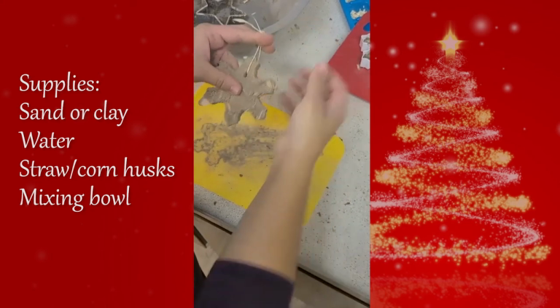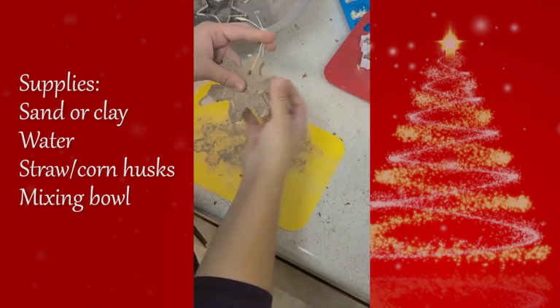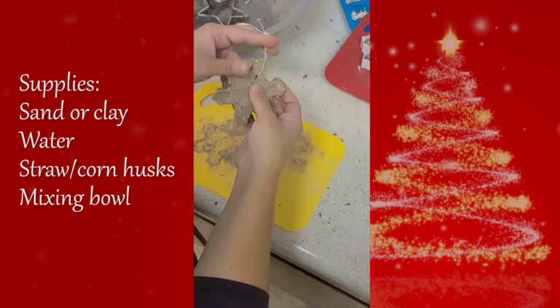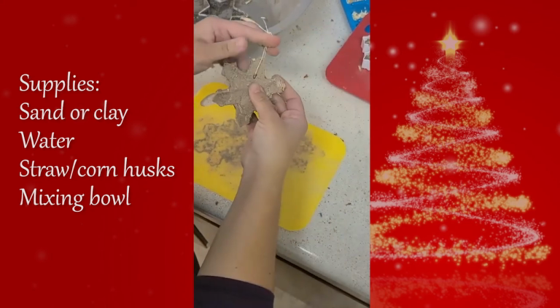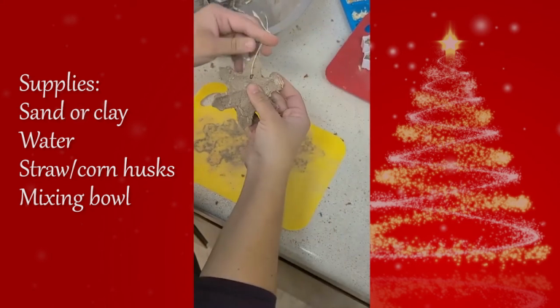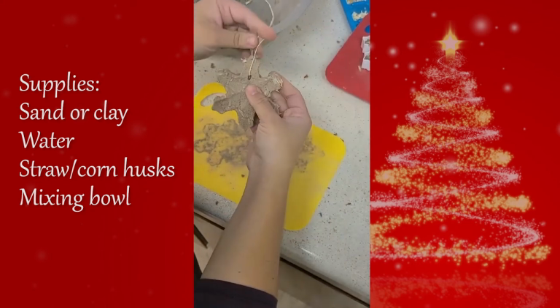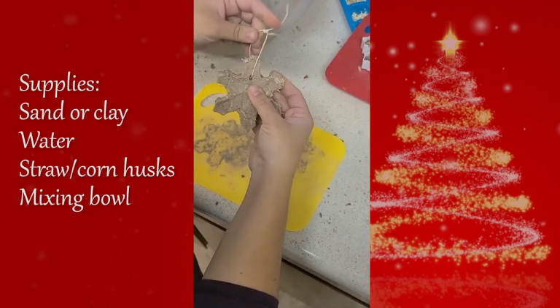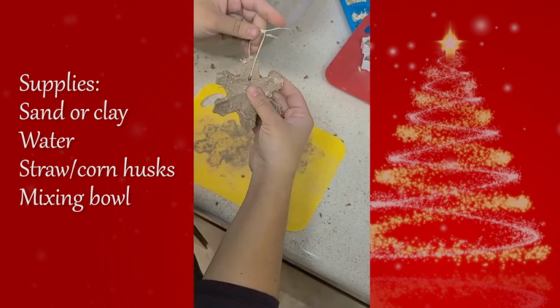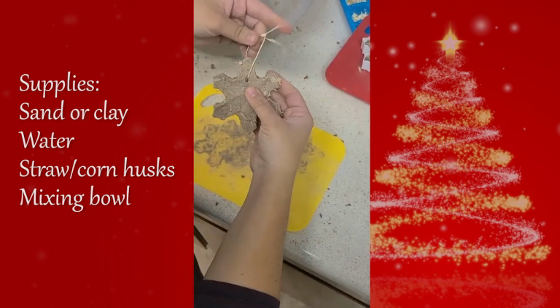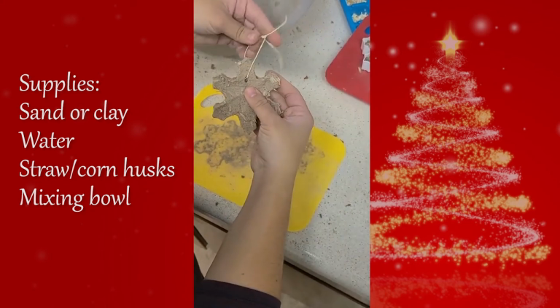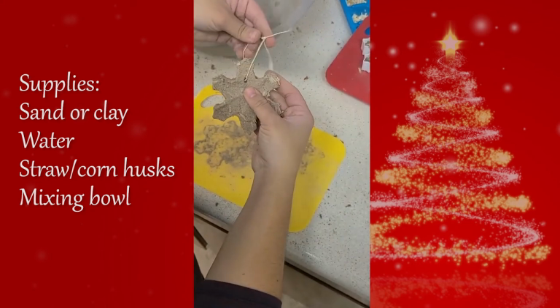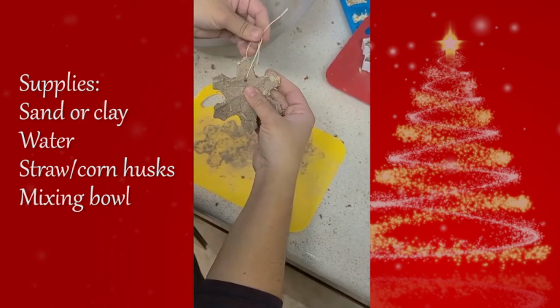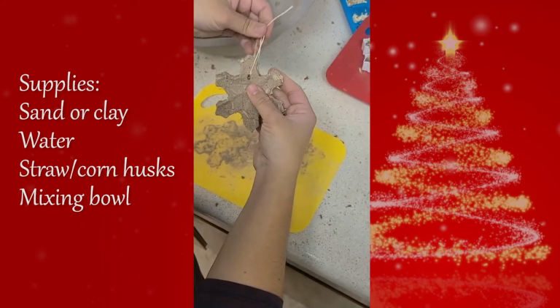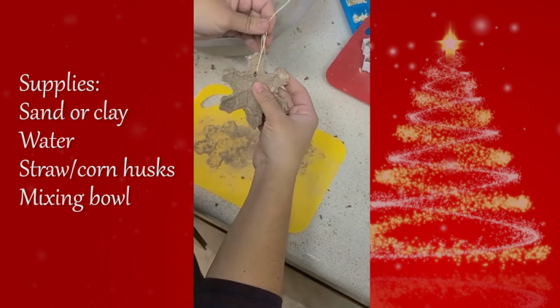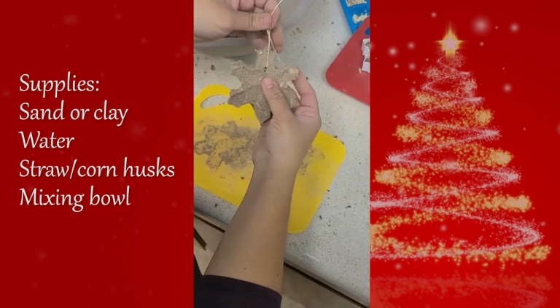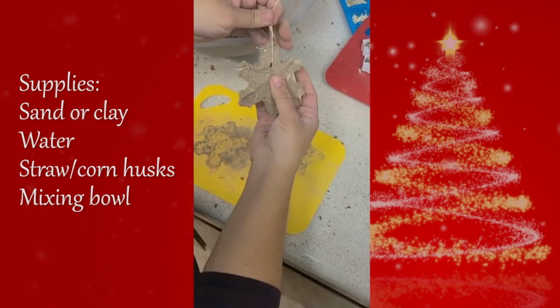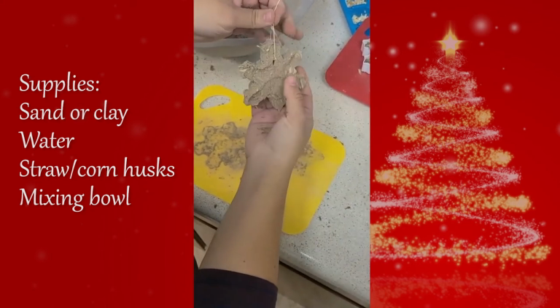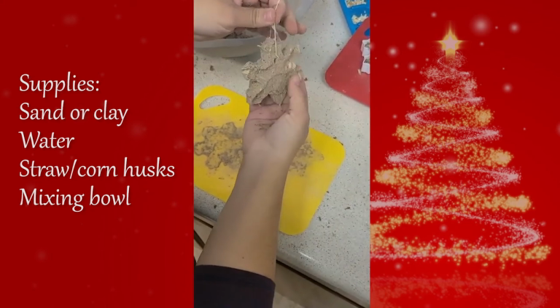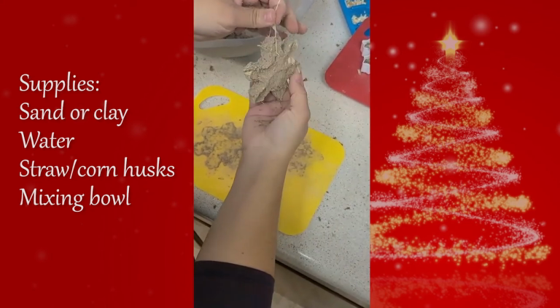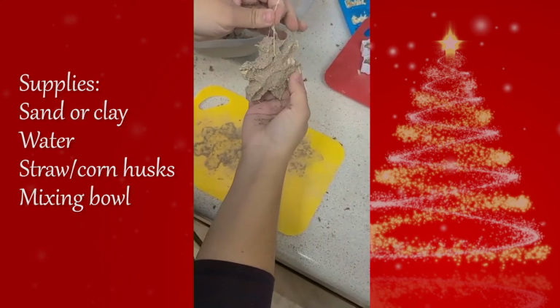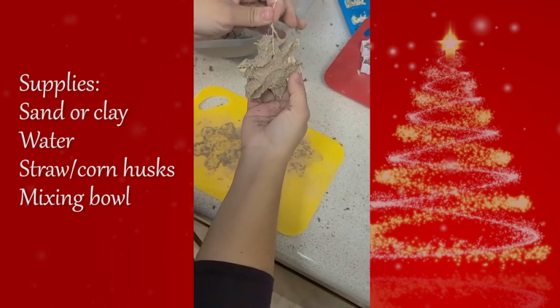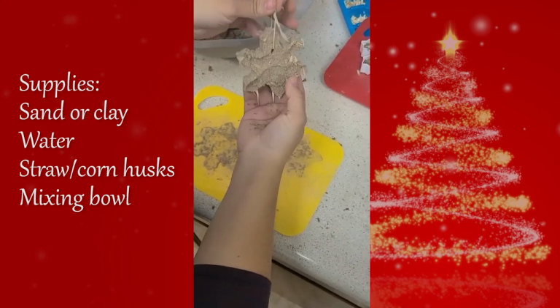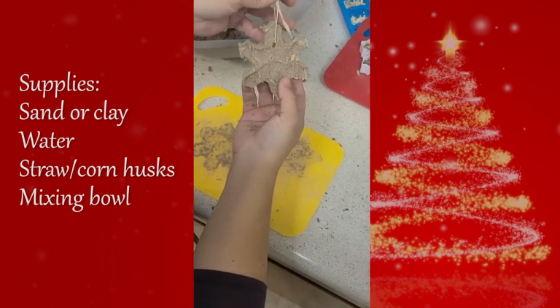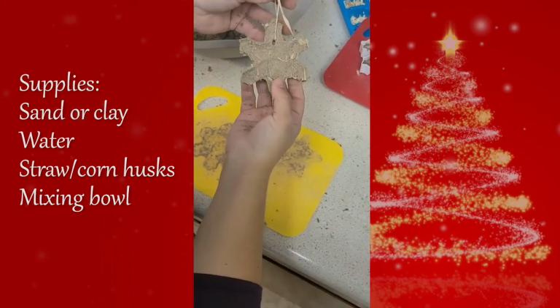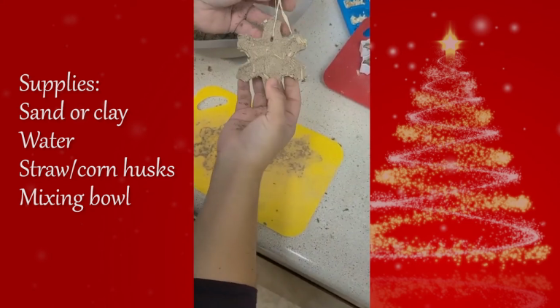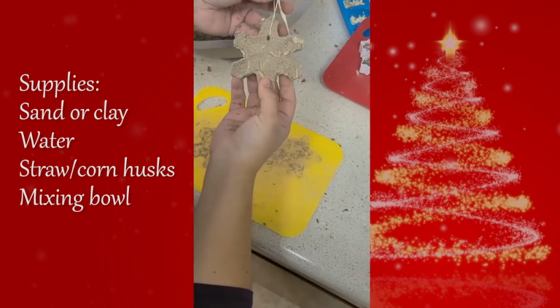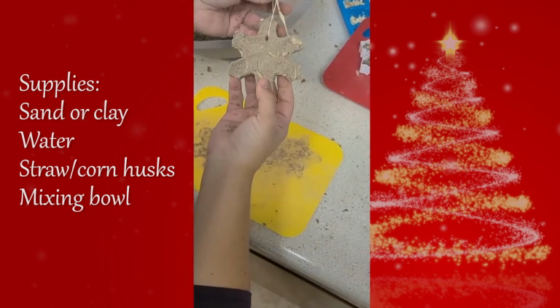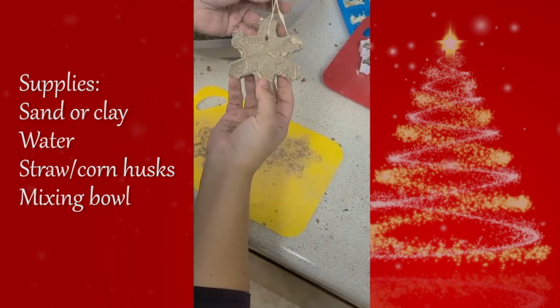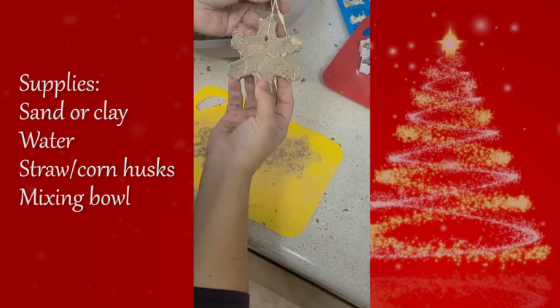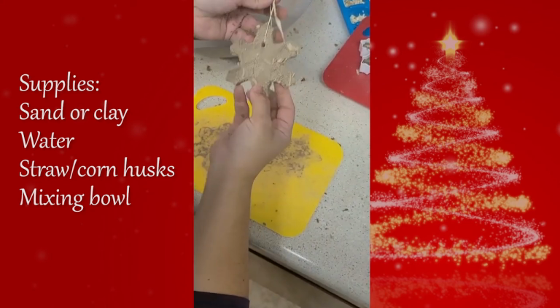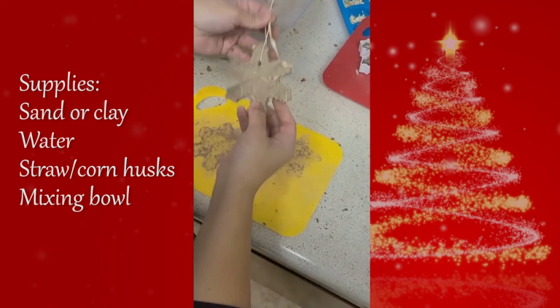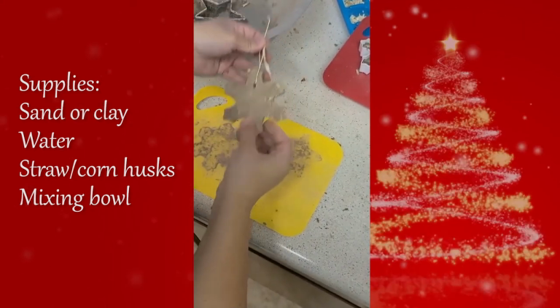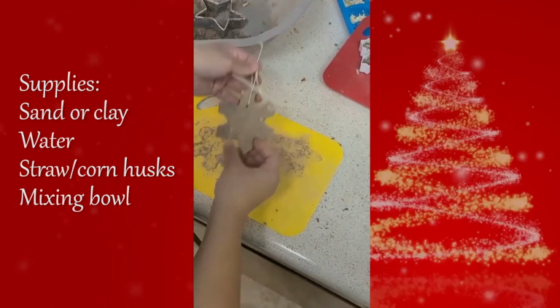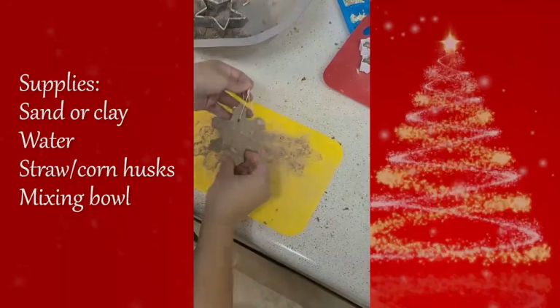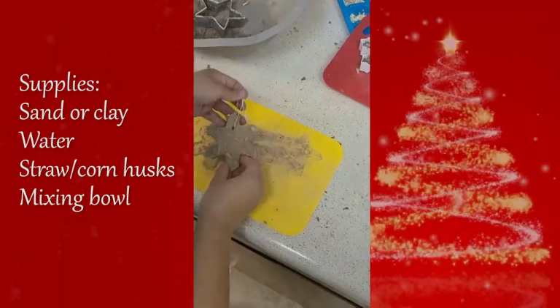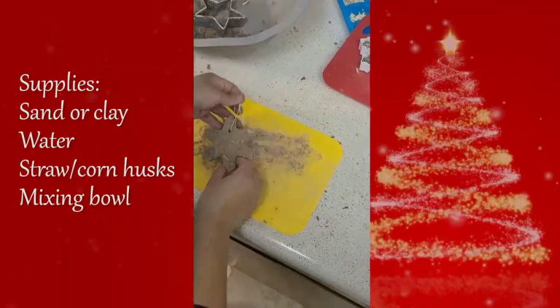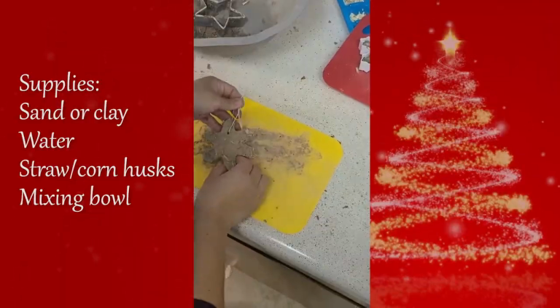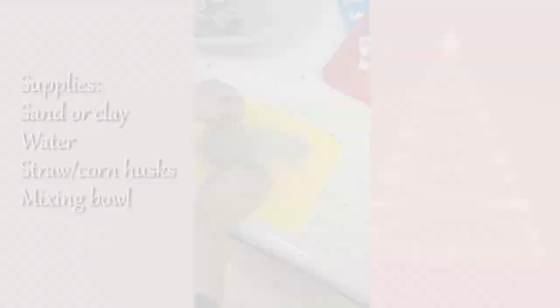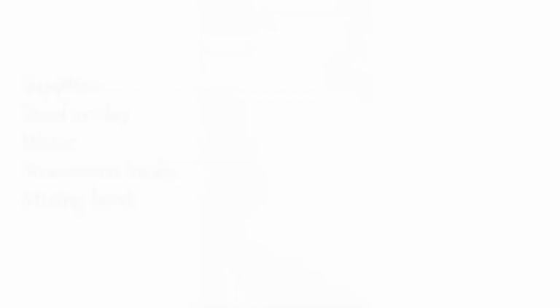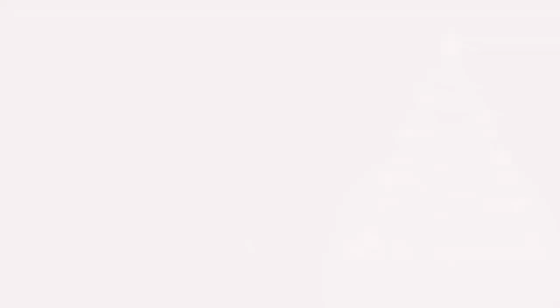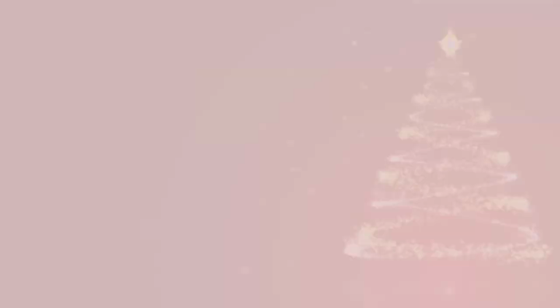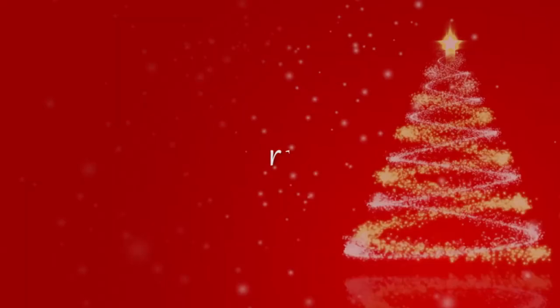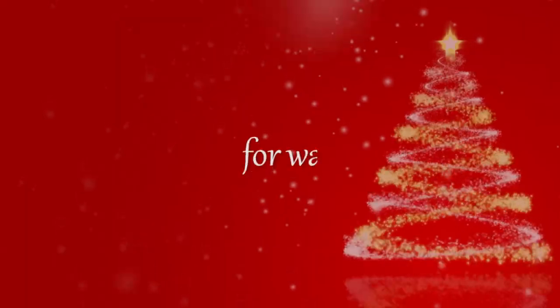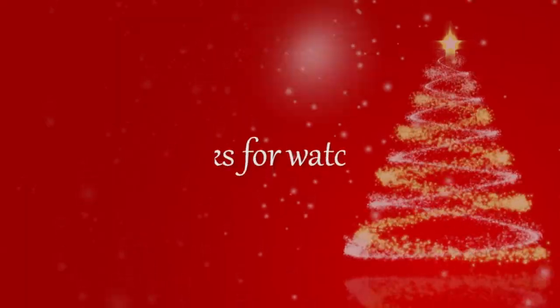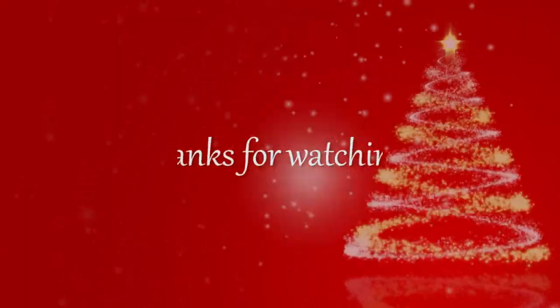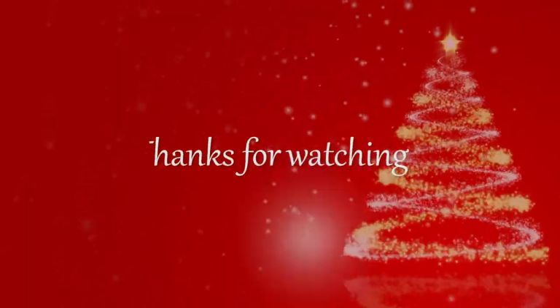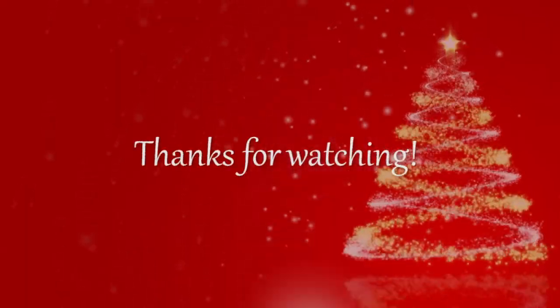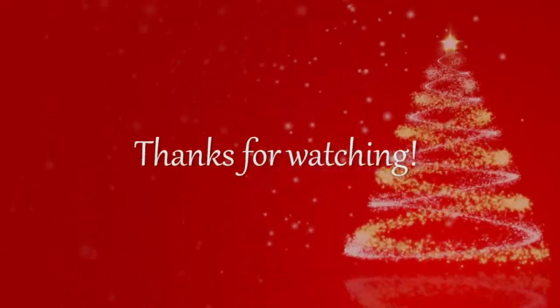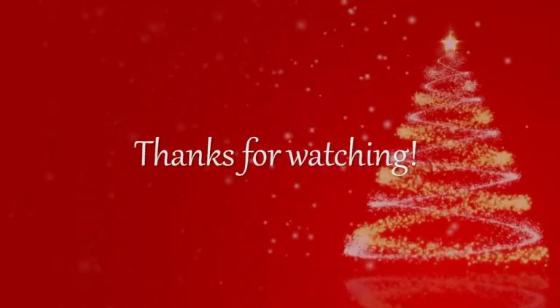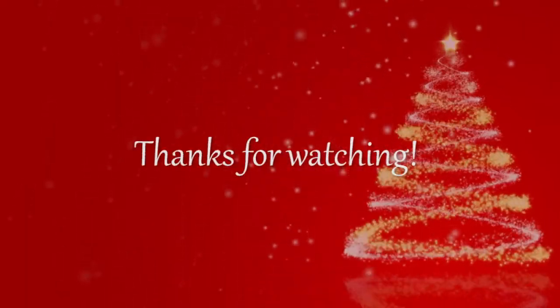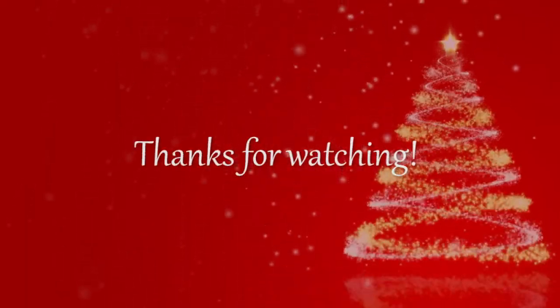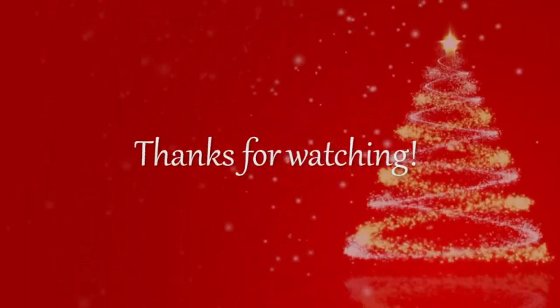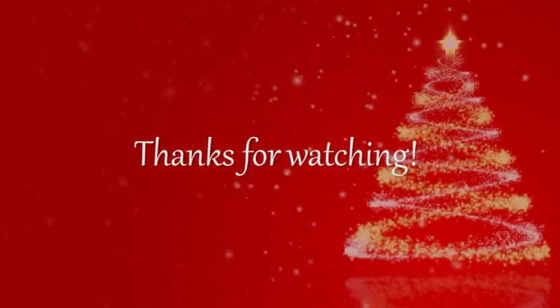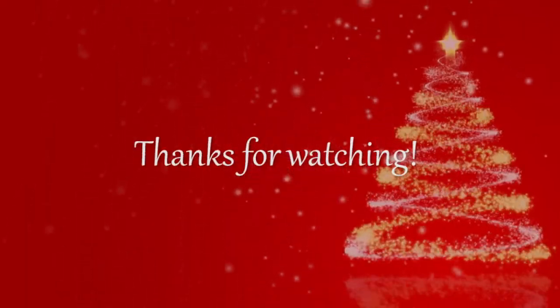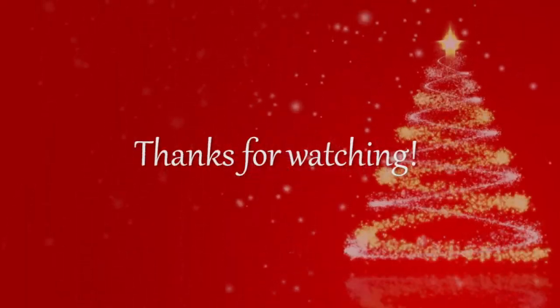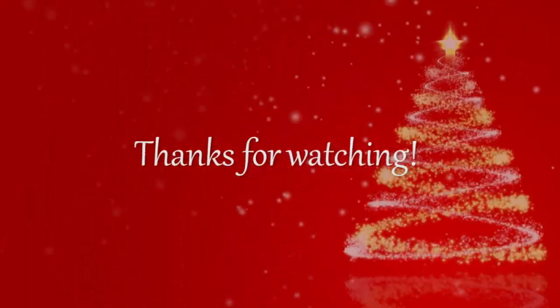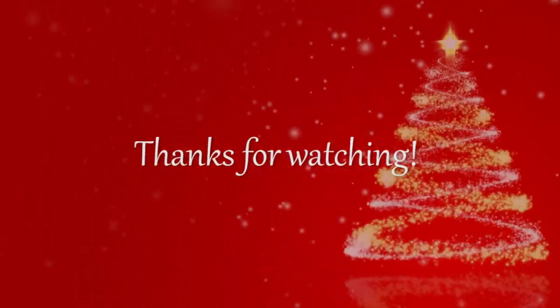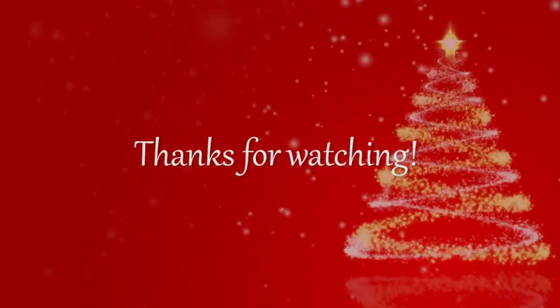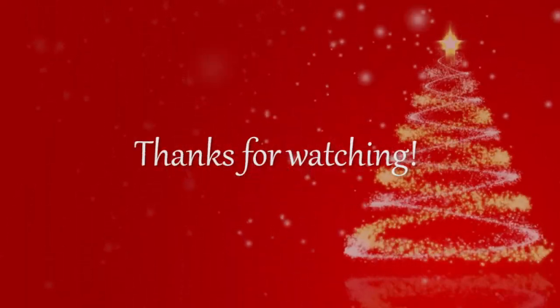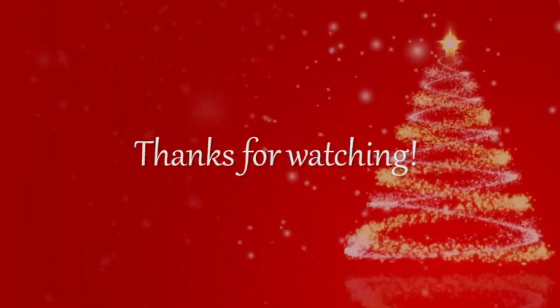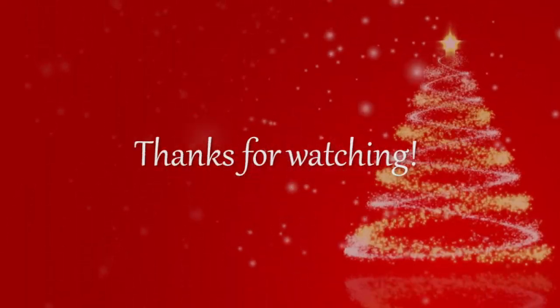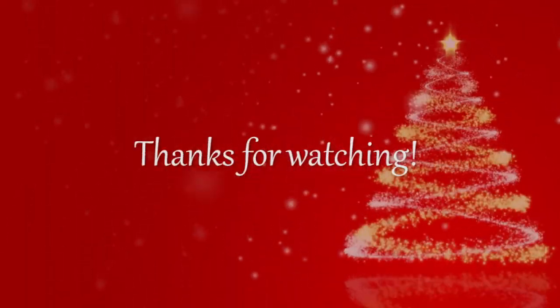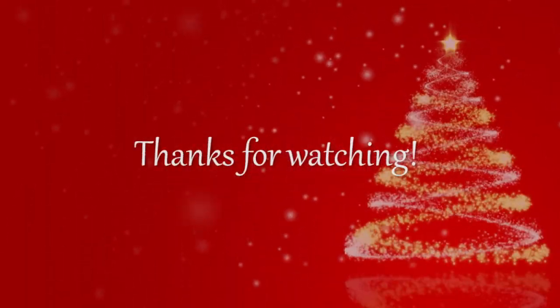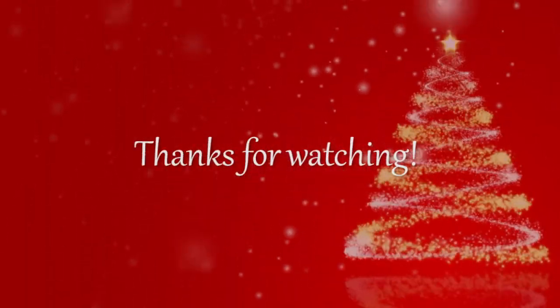Finally, find a place to hang your ornament or gift it to someone special. Thanks again for watching and happy crafting!